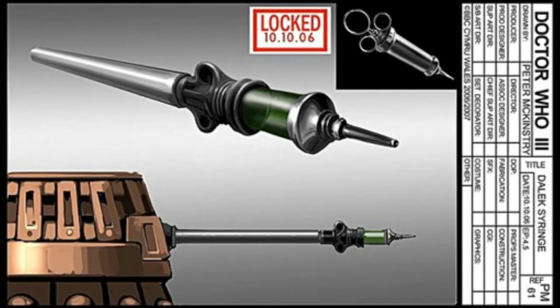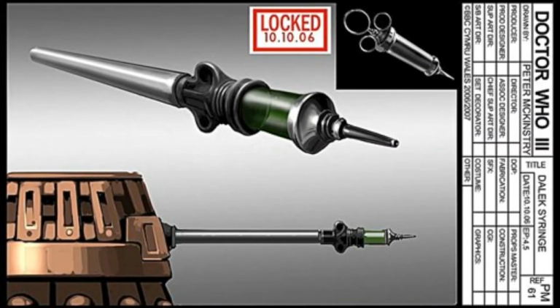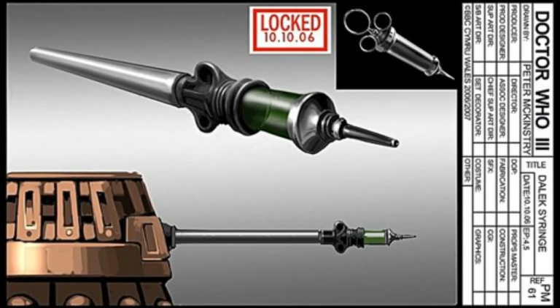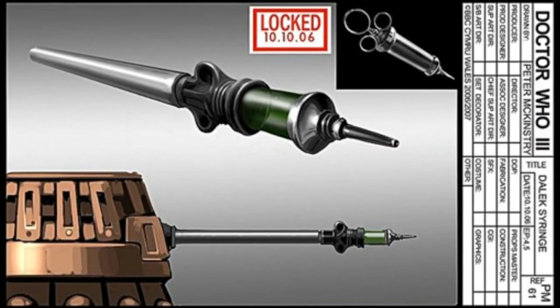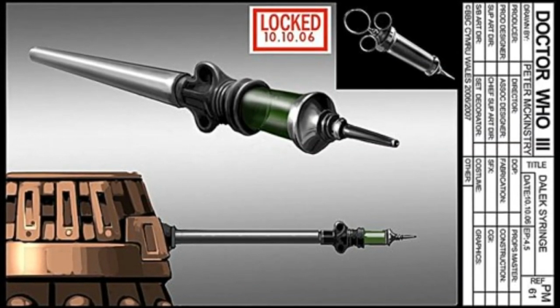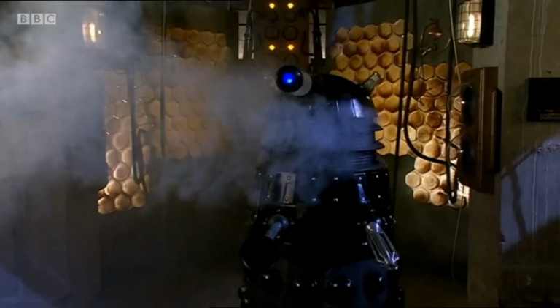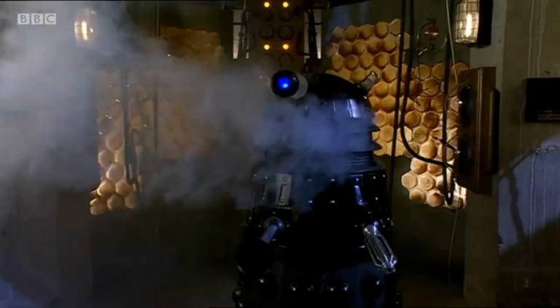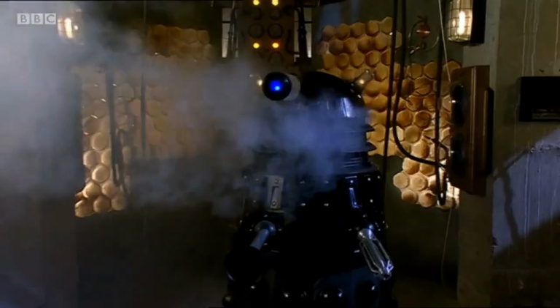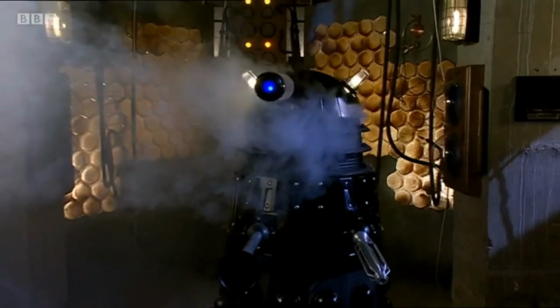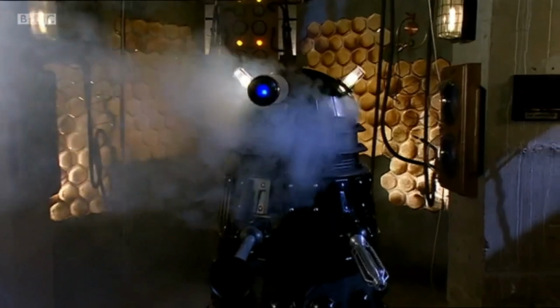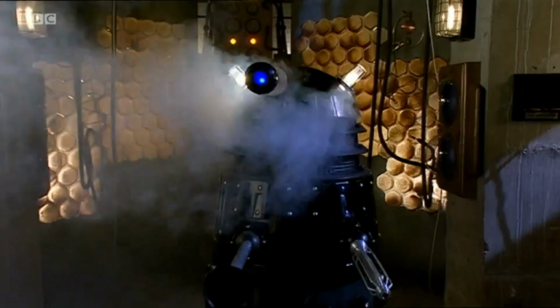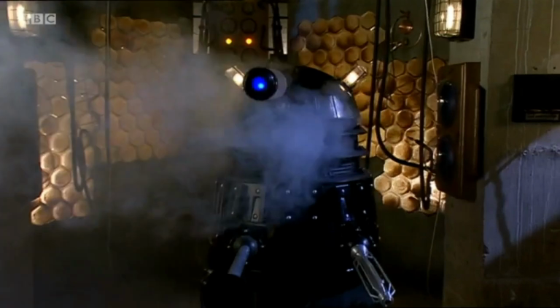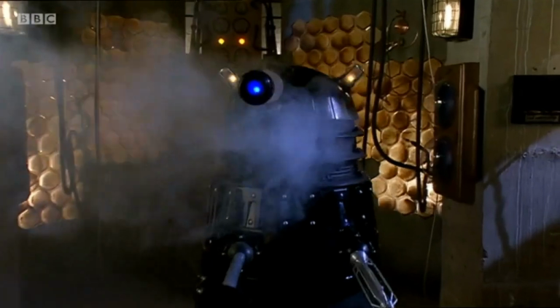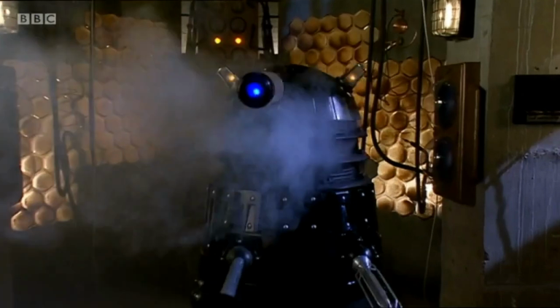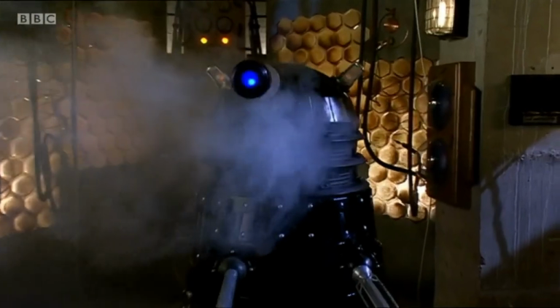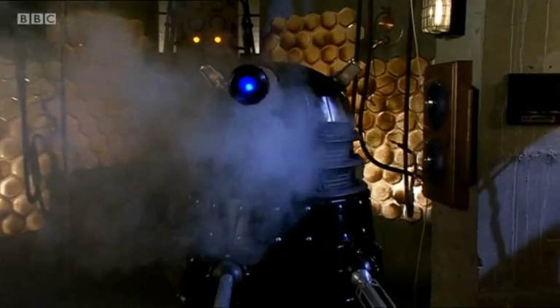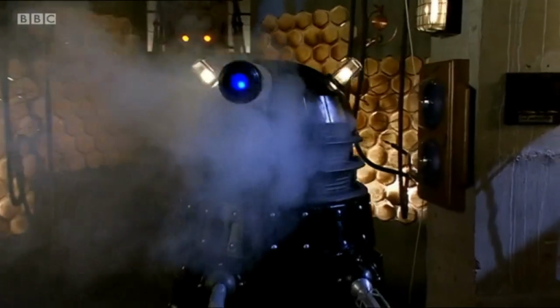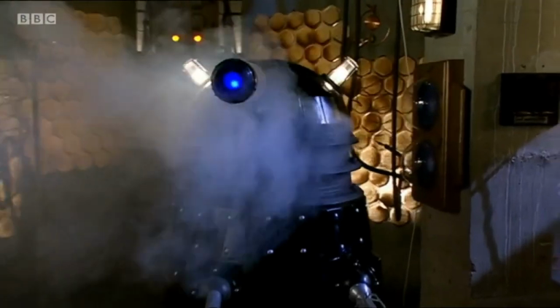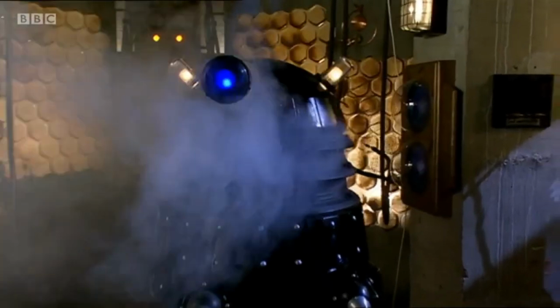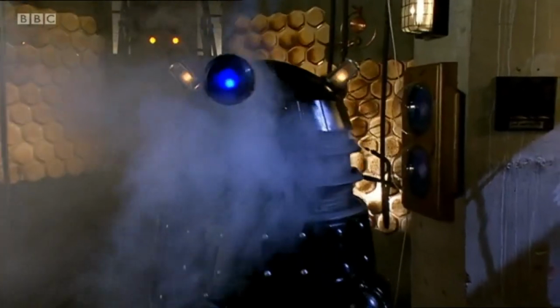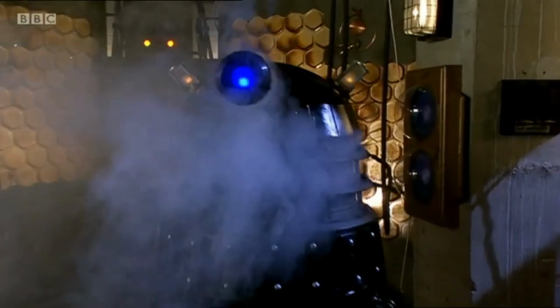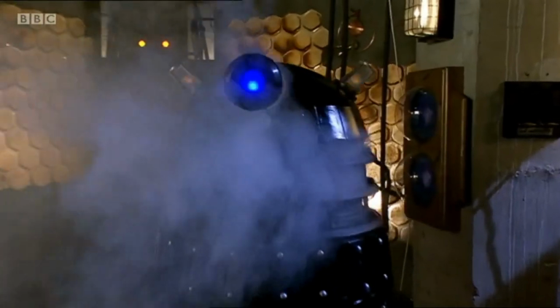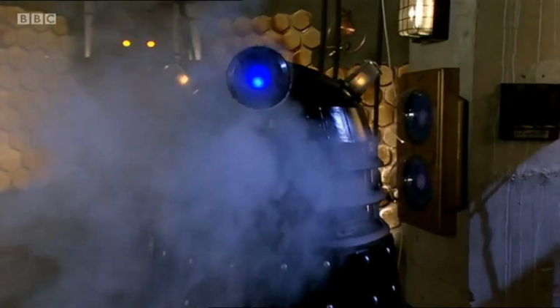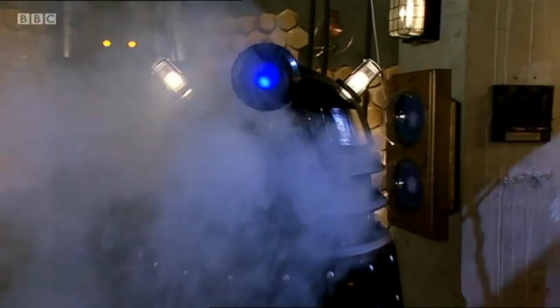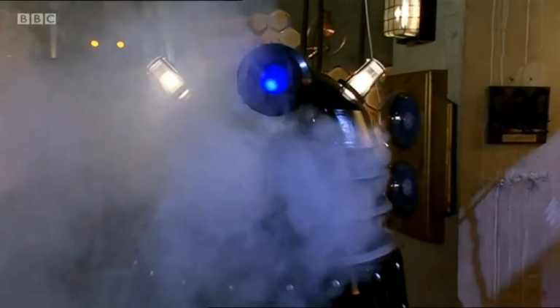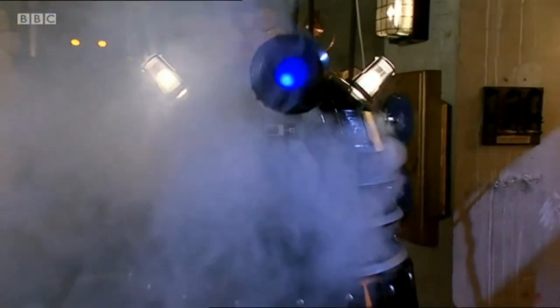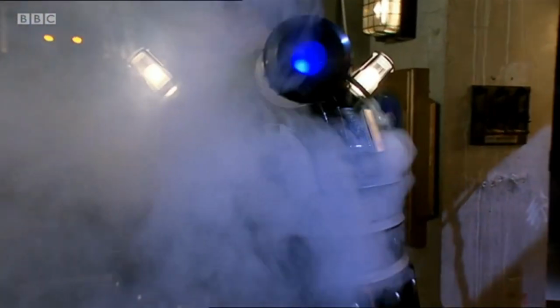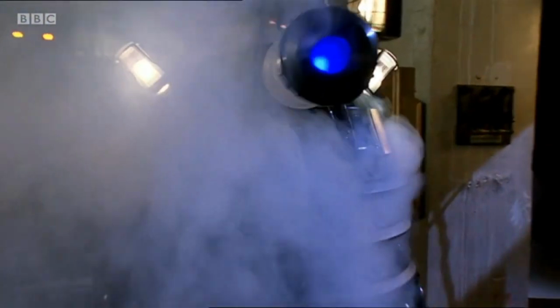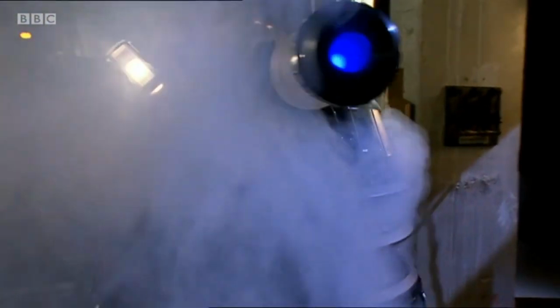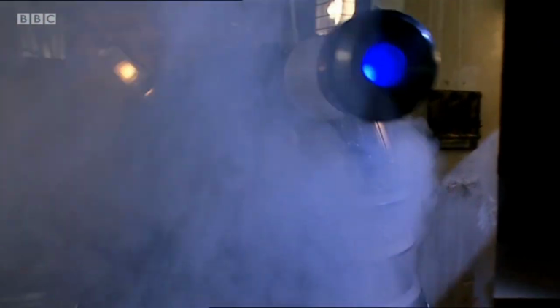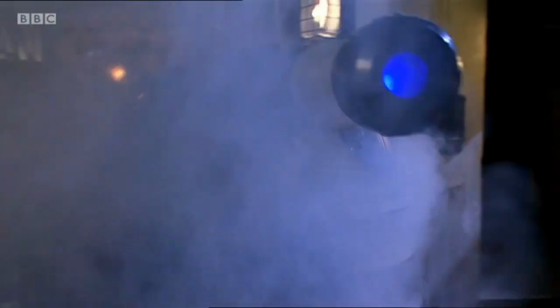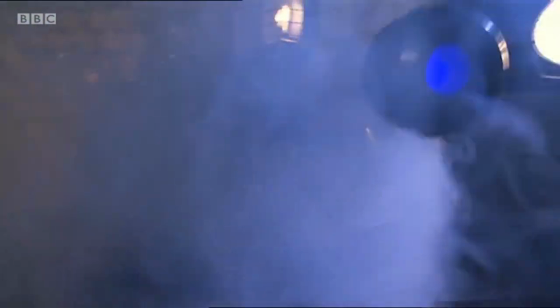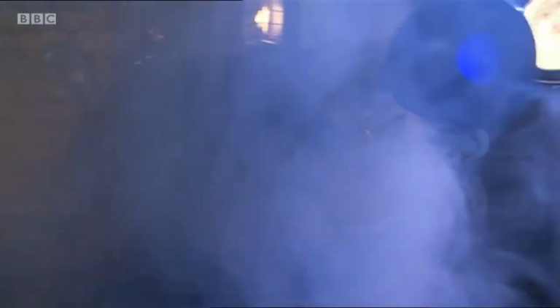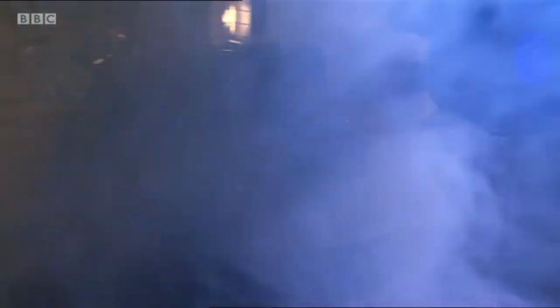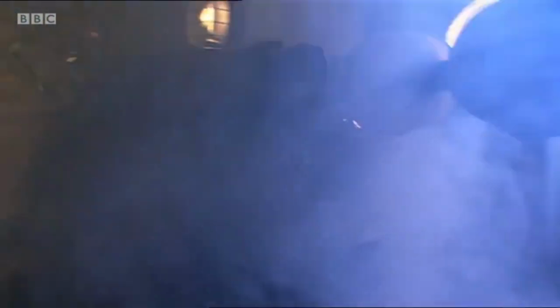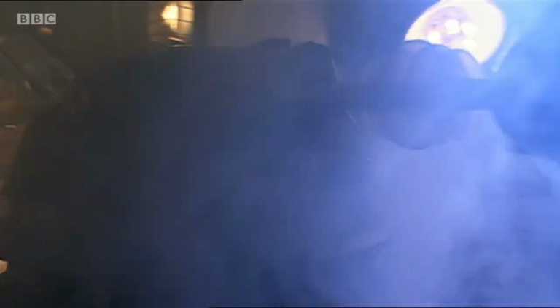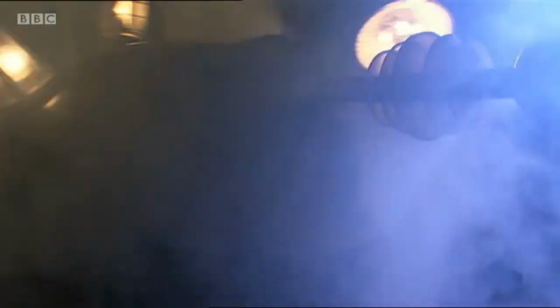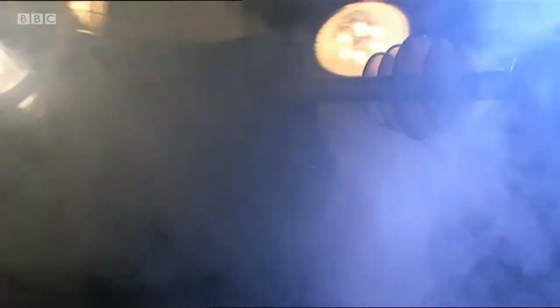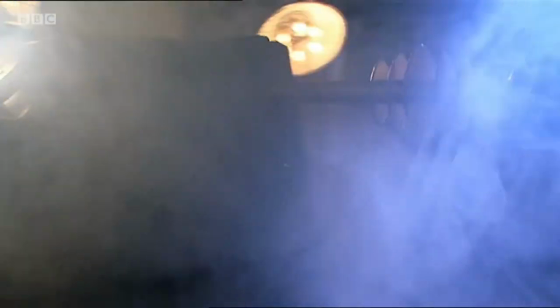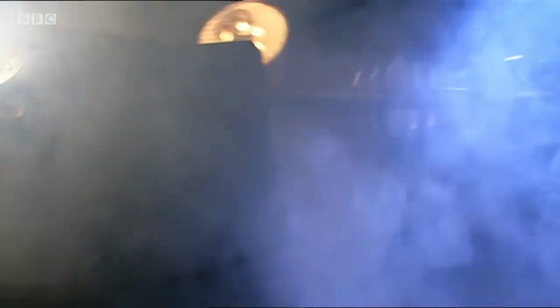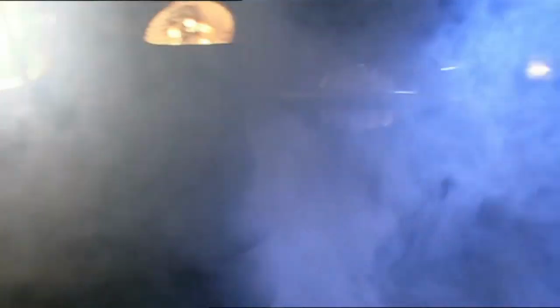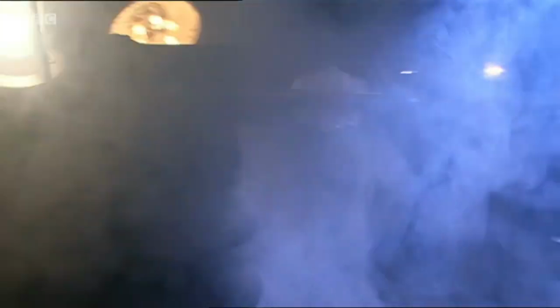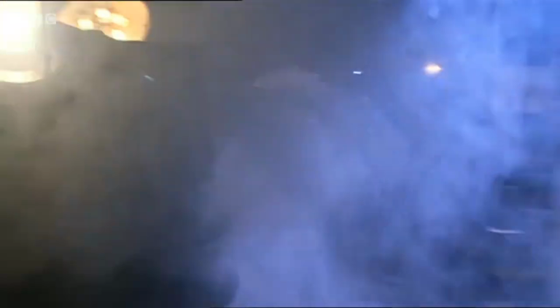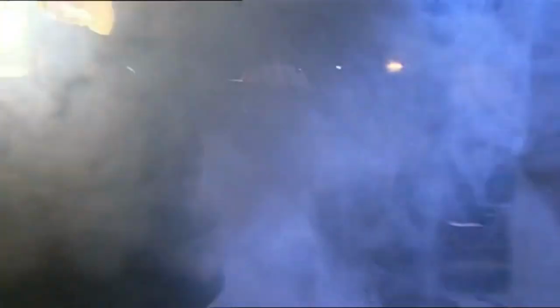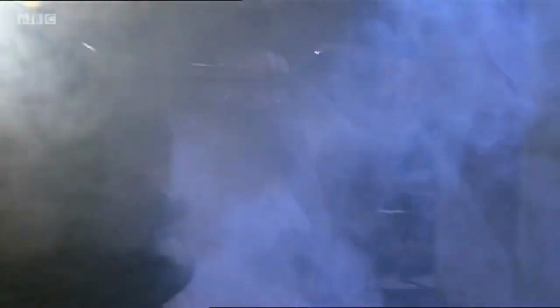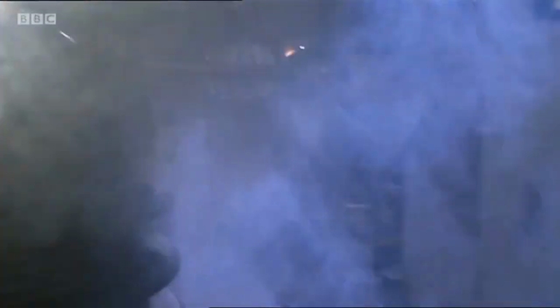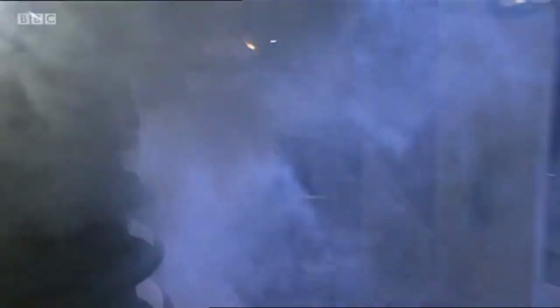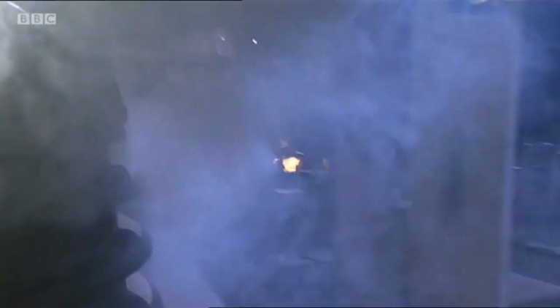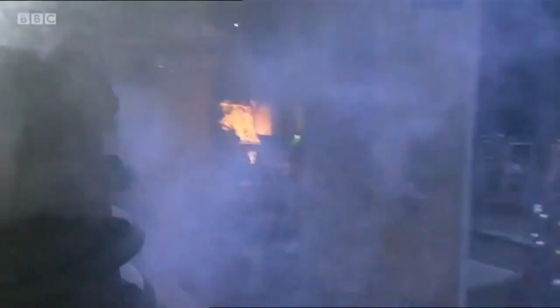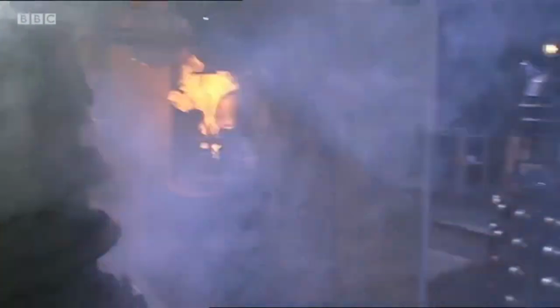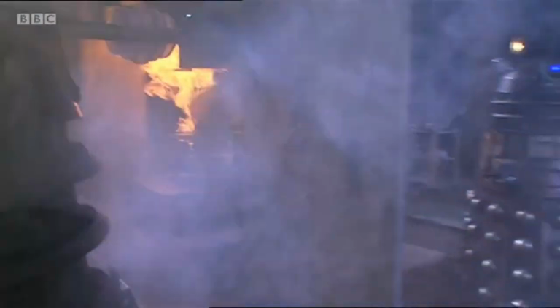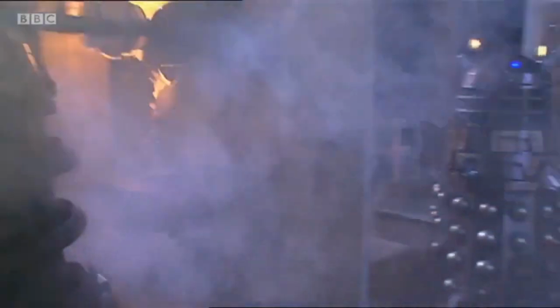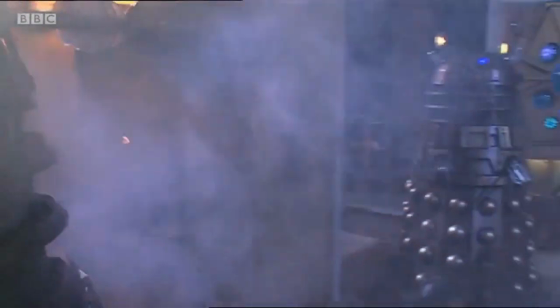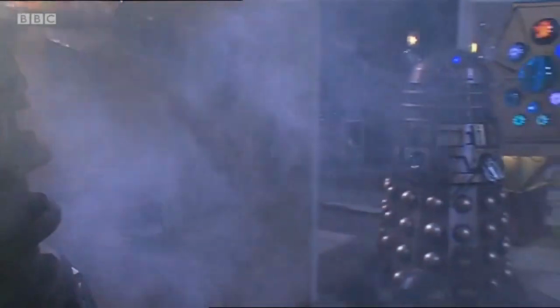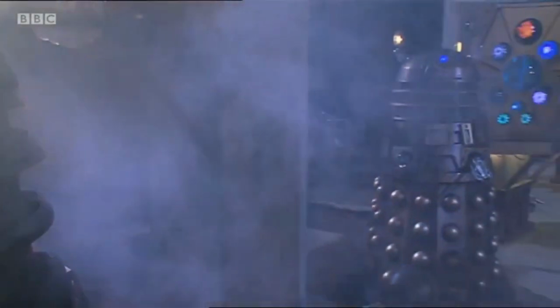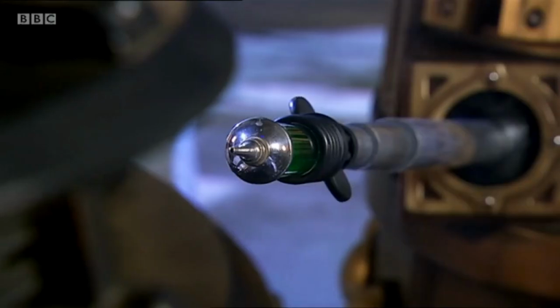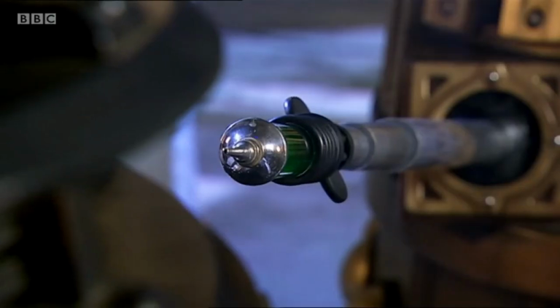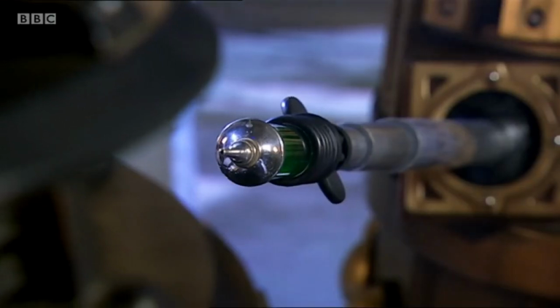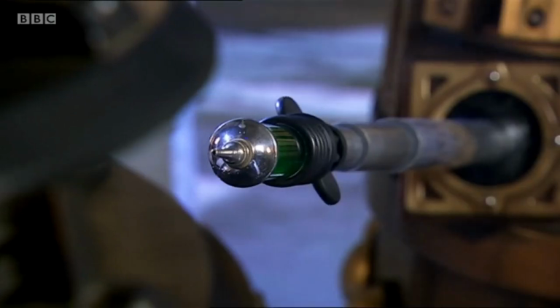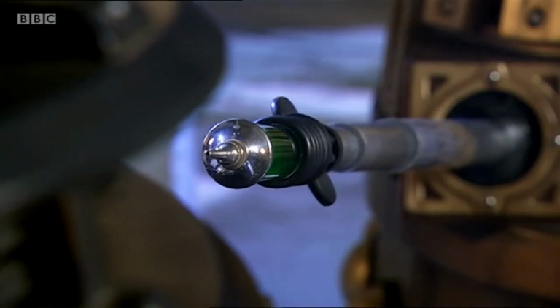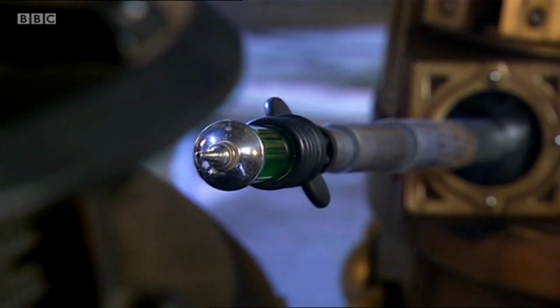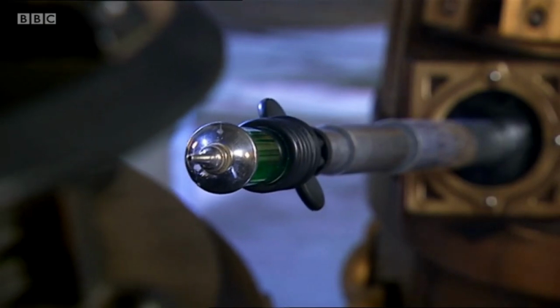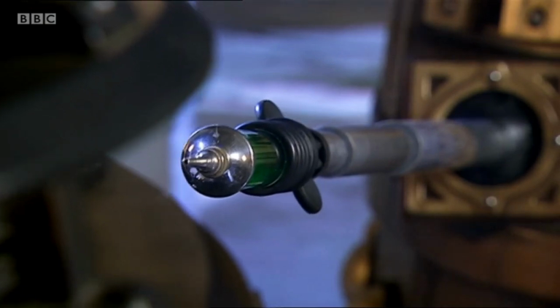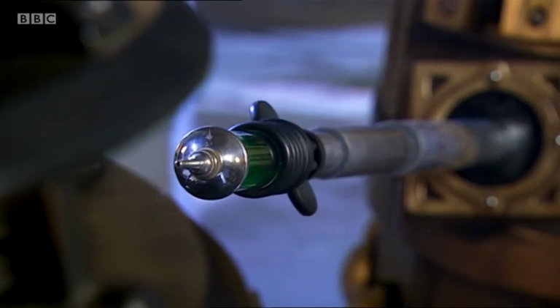What do you think? Do you want to see more Dalek tools like this used in the show? What other devices do you think Daleks could use? Let me know in the comments below.